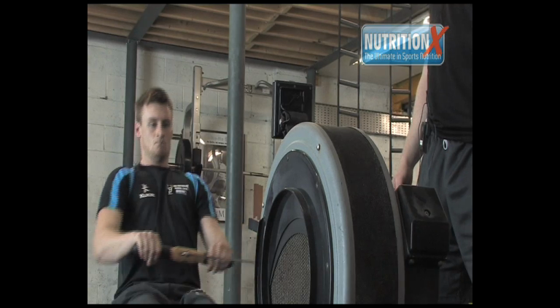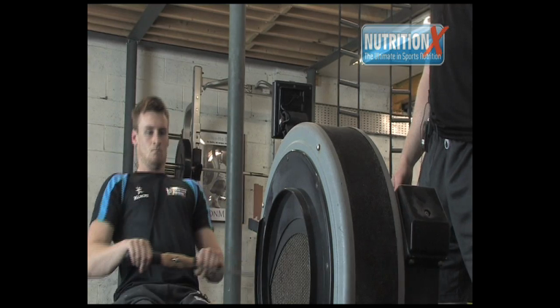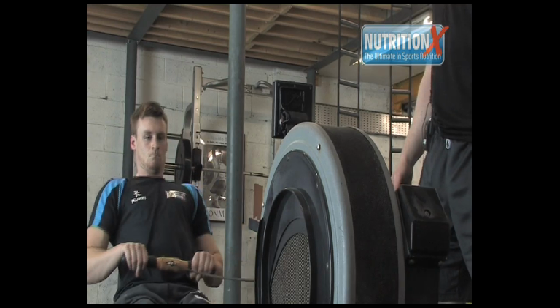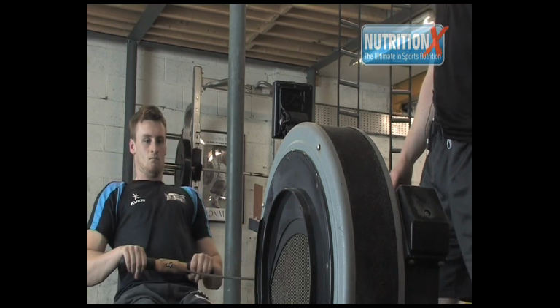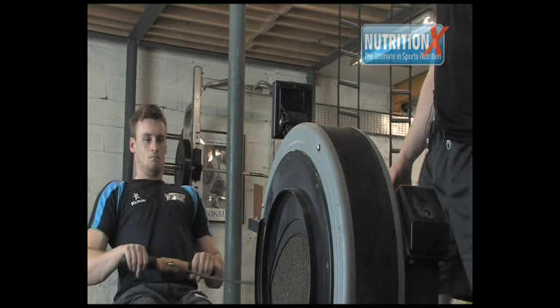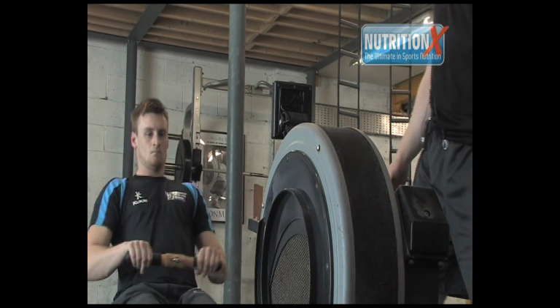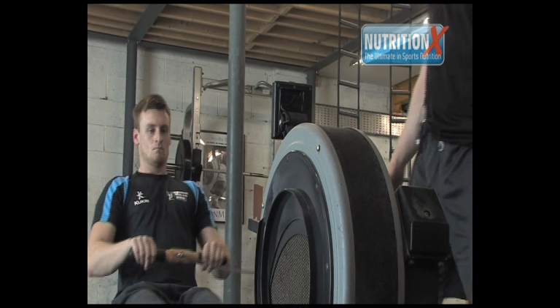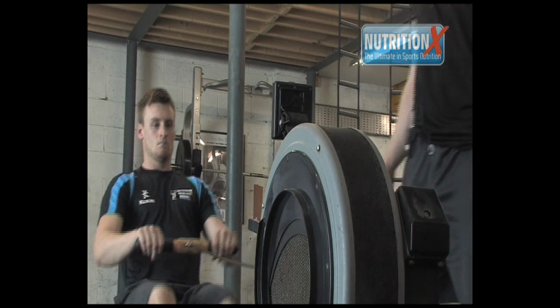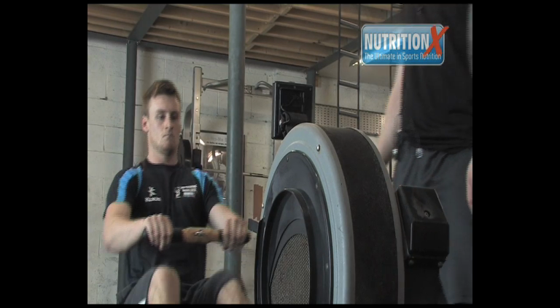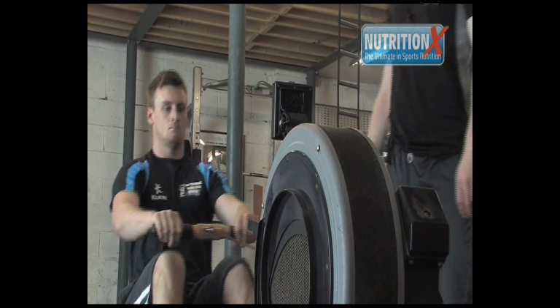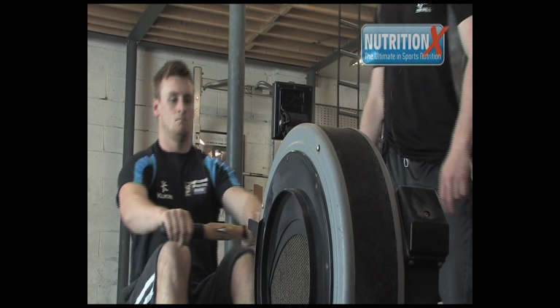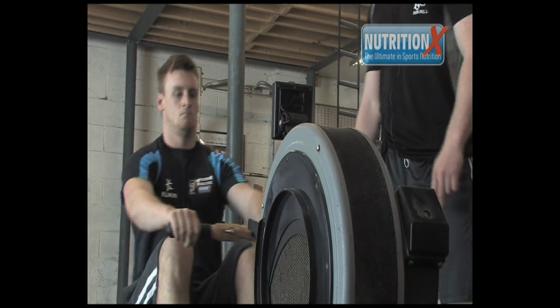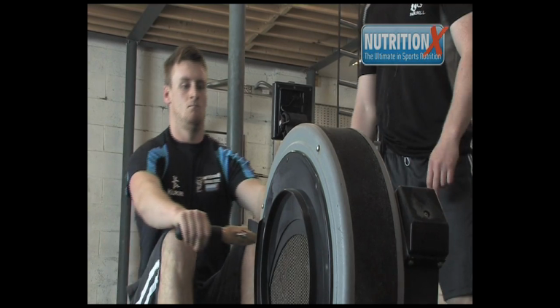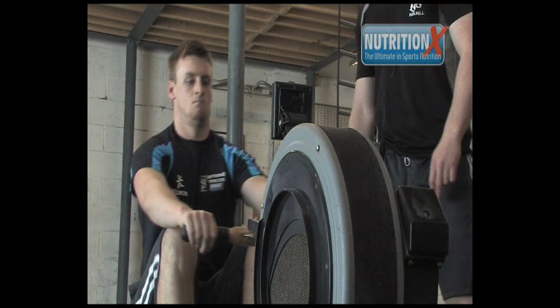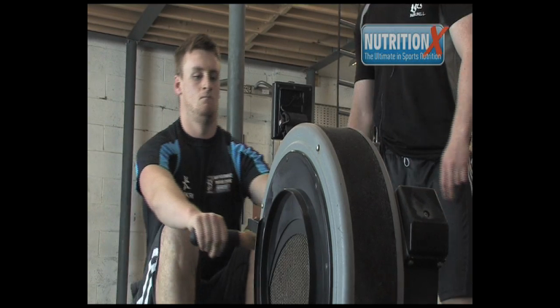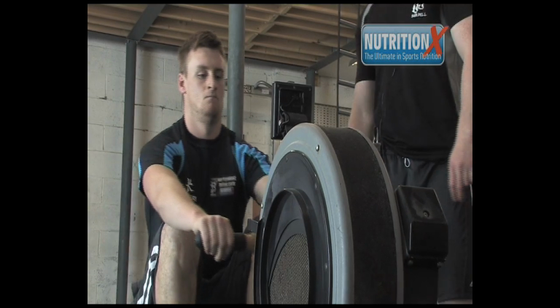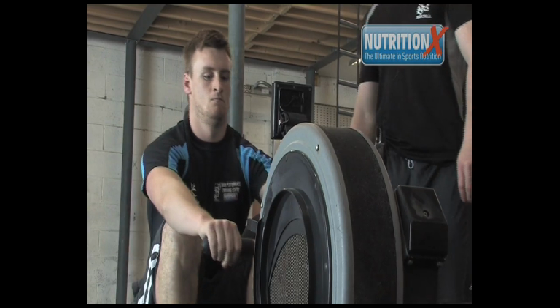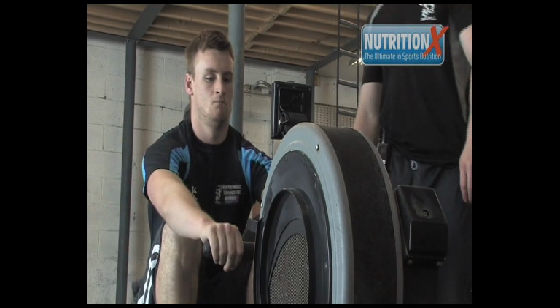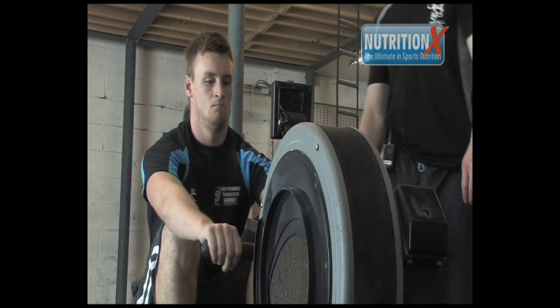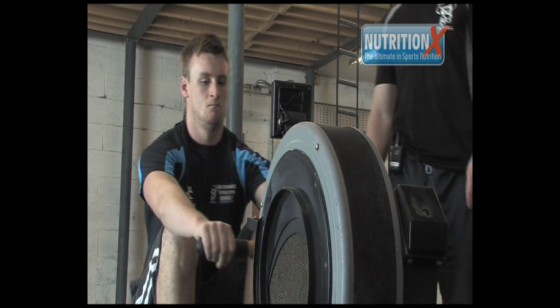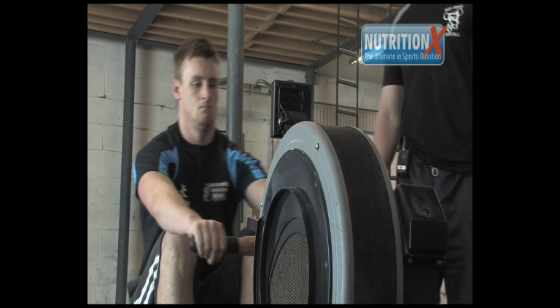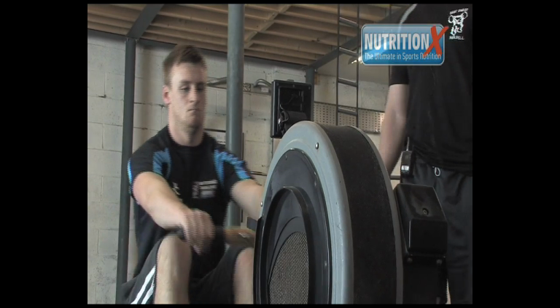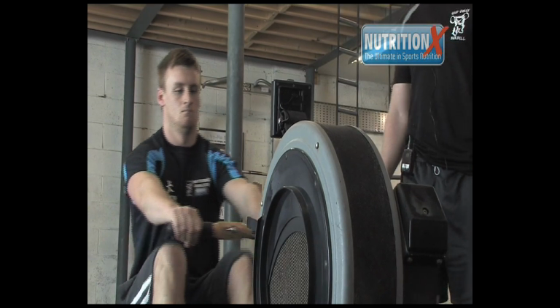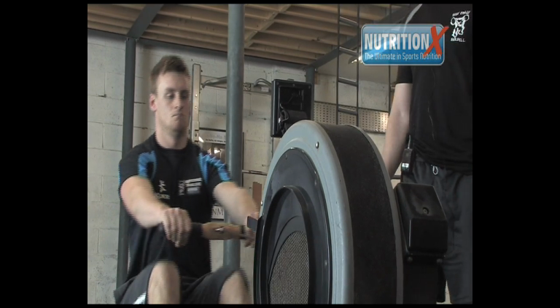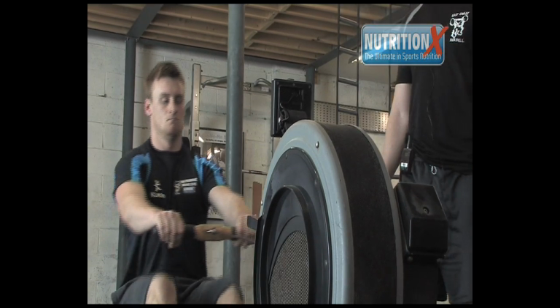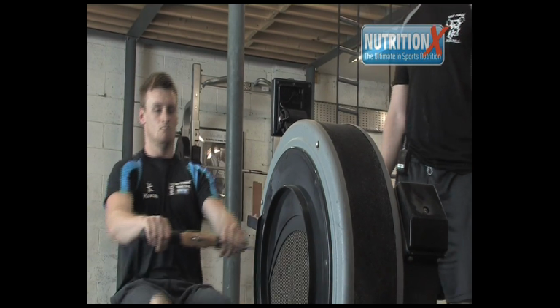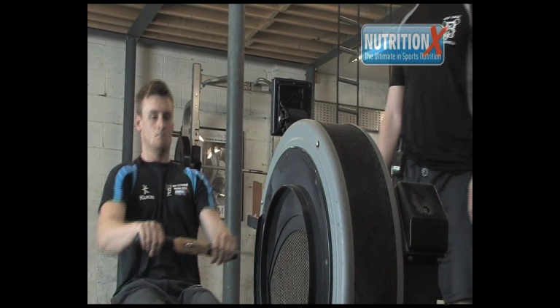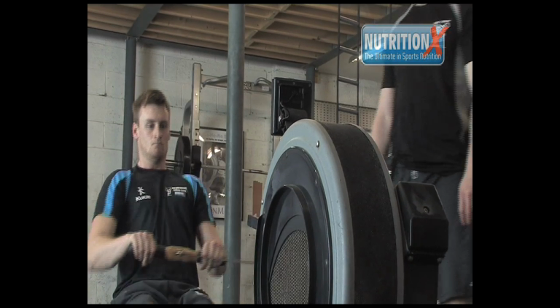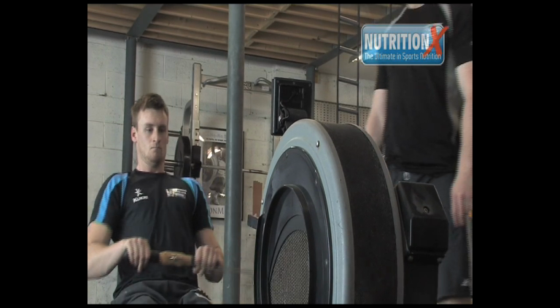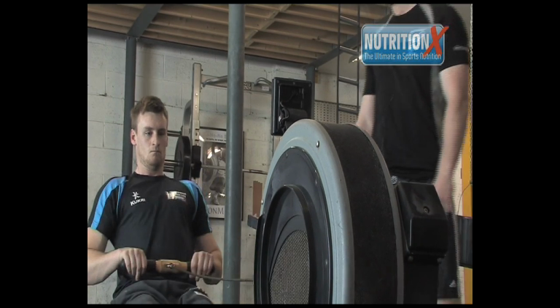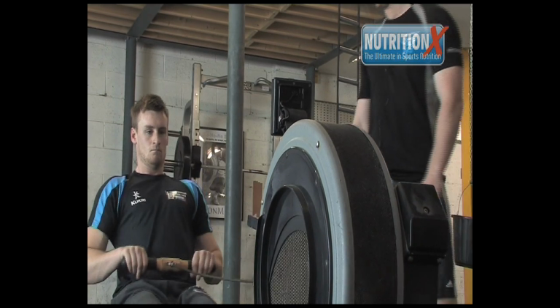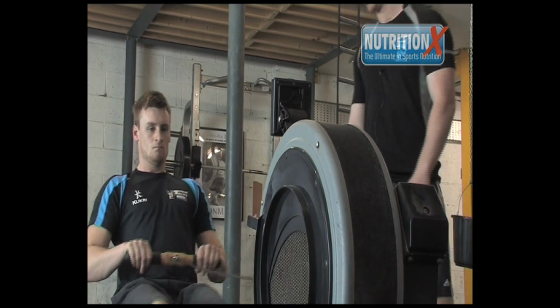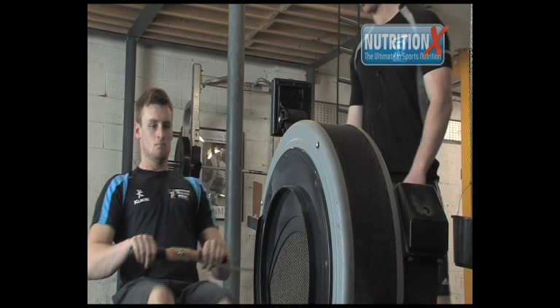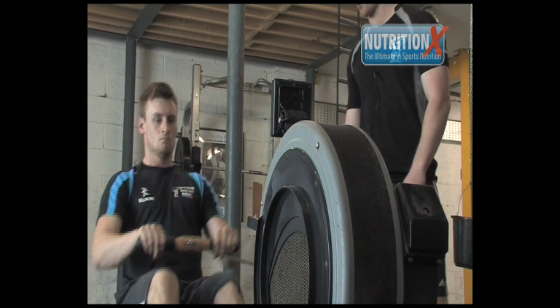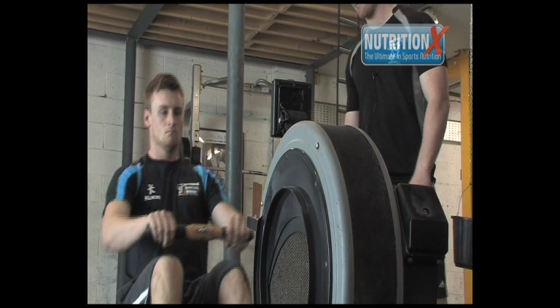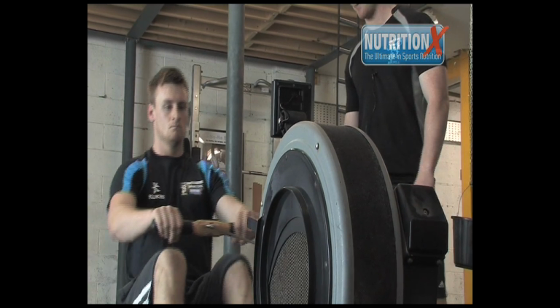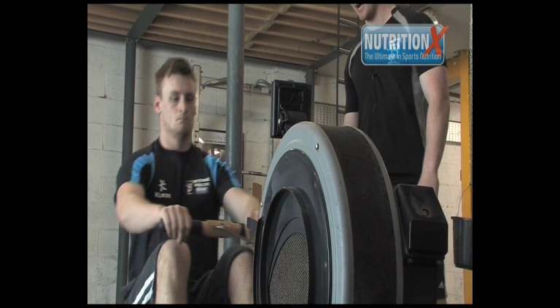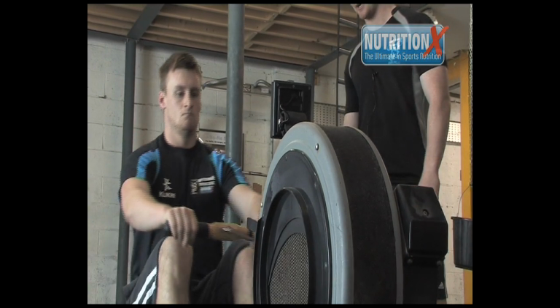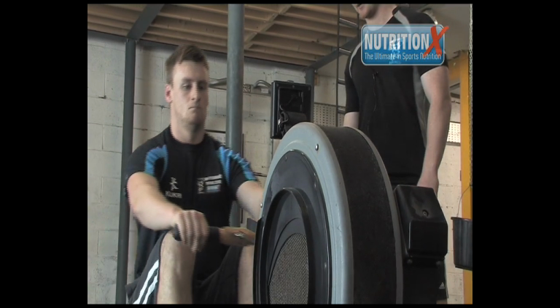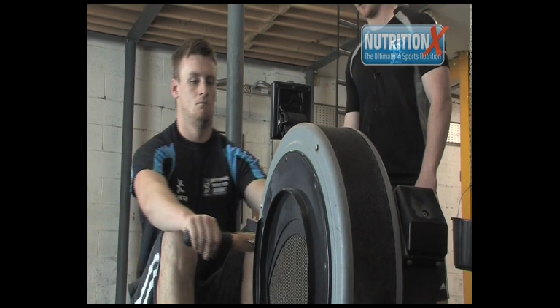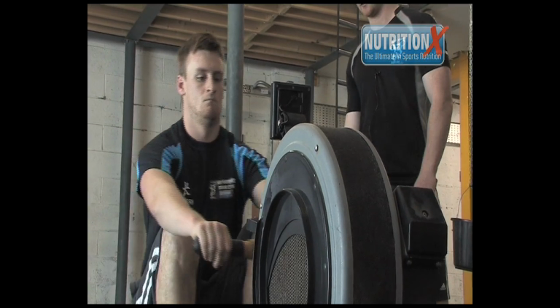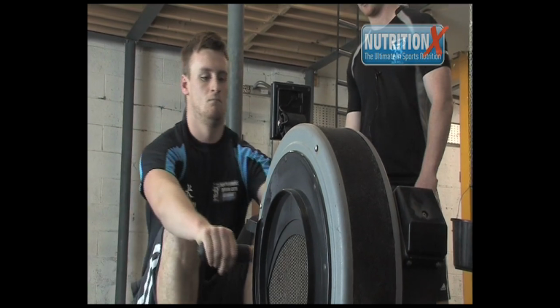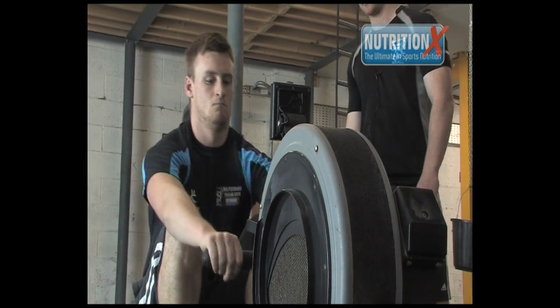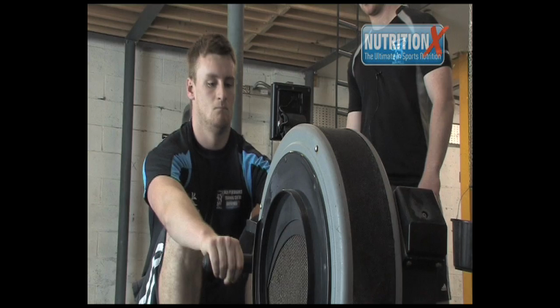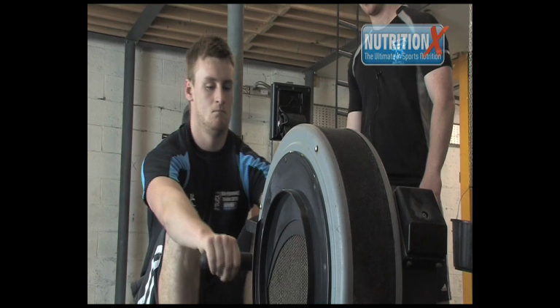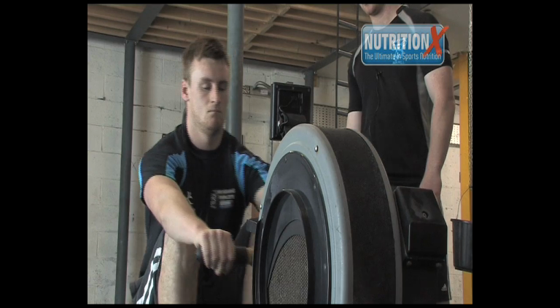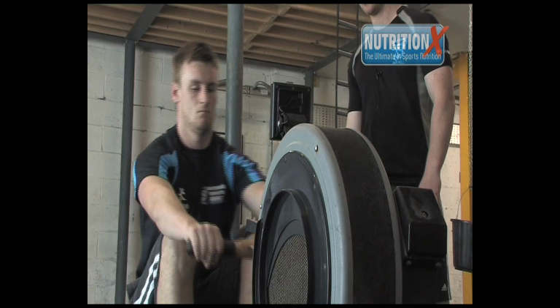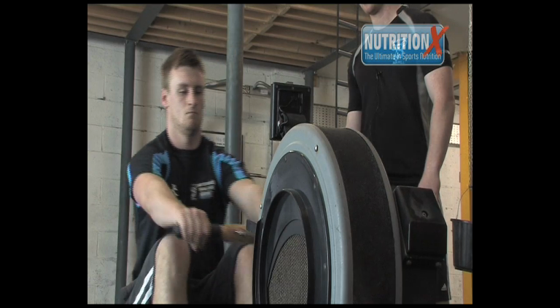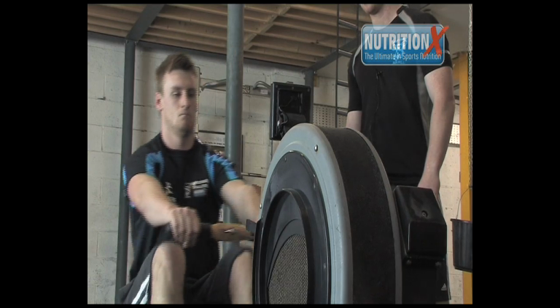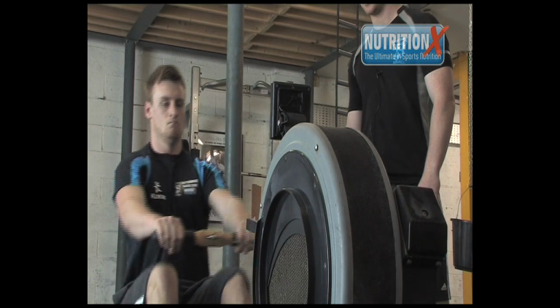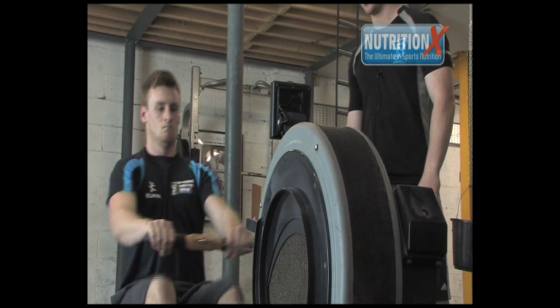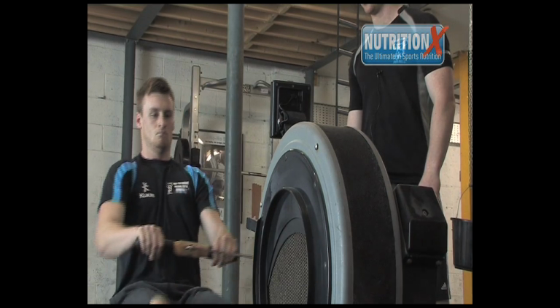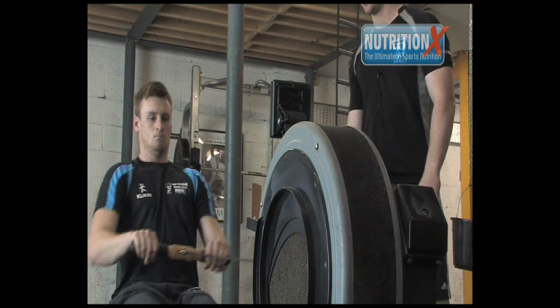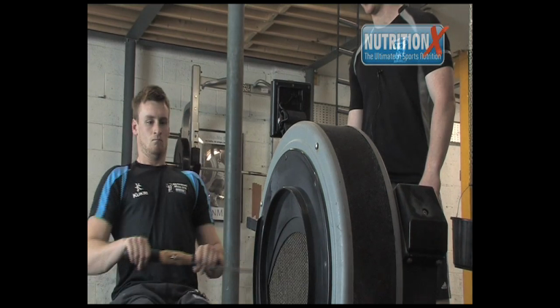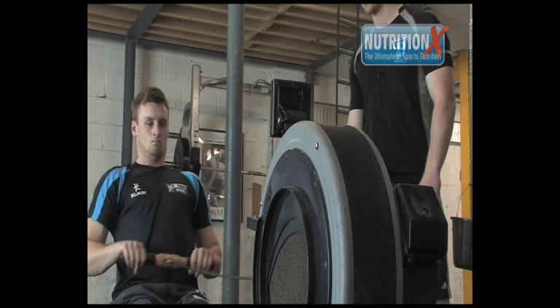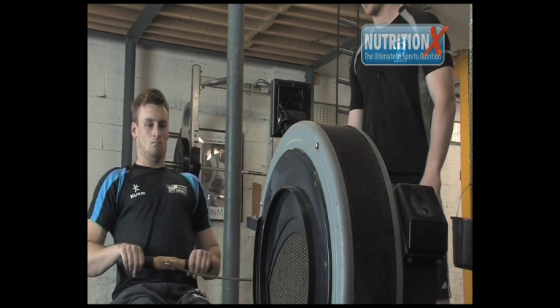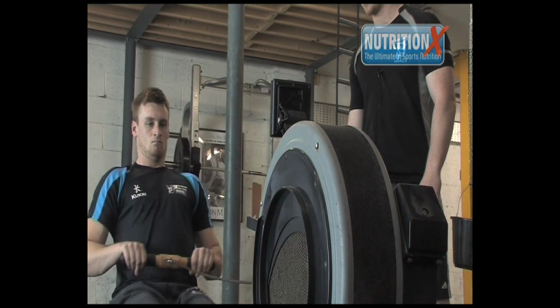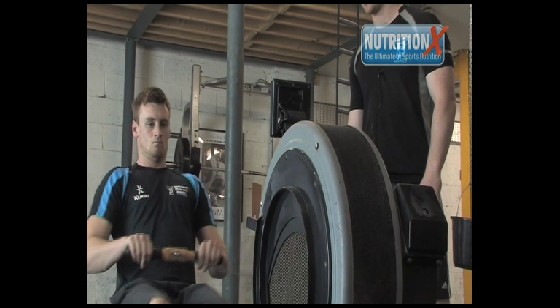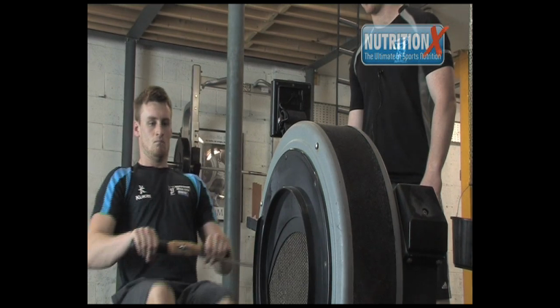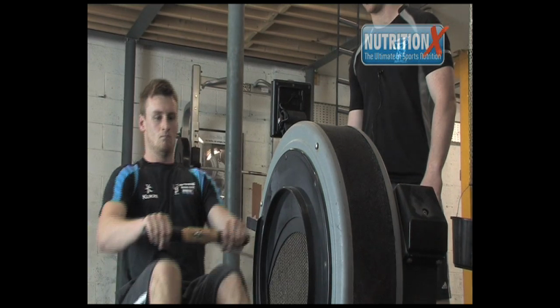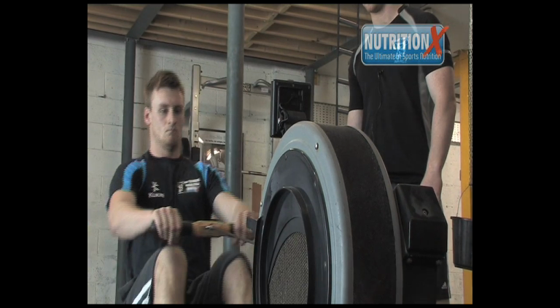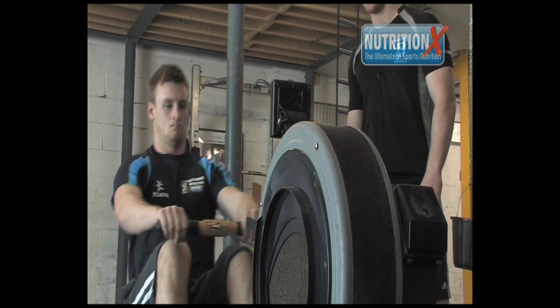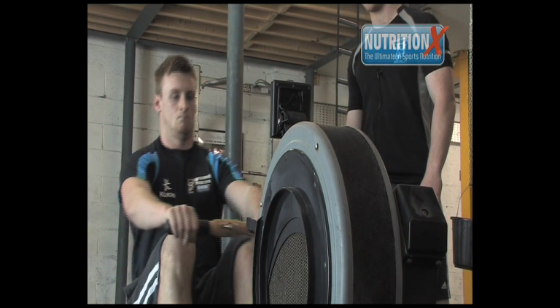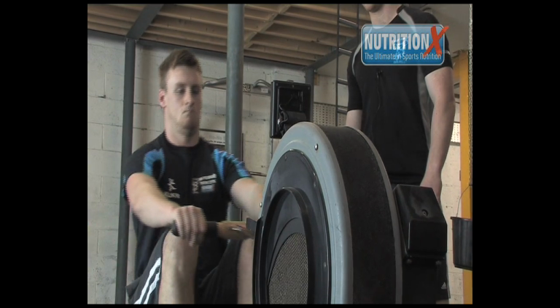He's going to focus on maintaining his rhythm, keeping a straight back, and using his legs as much as possible.